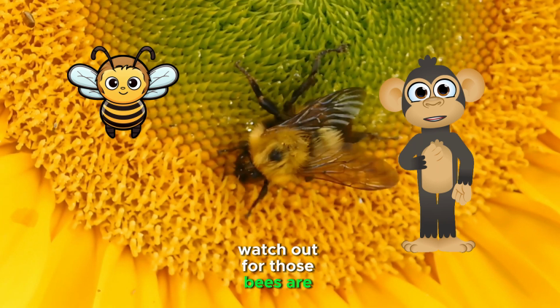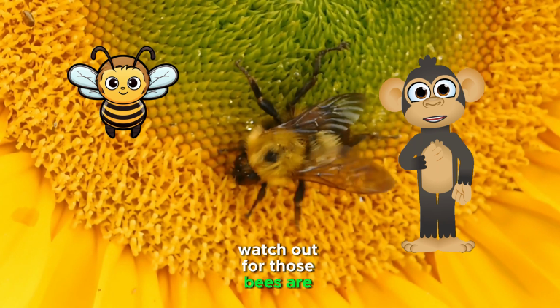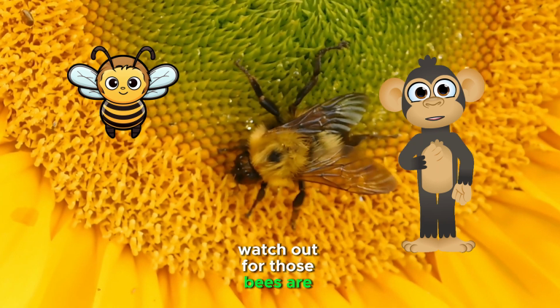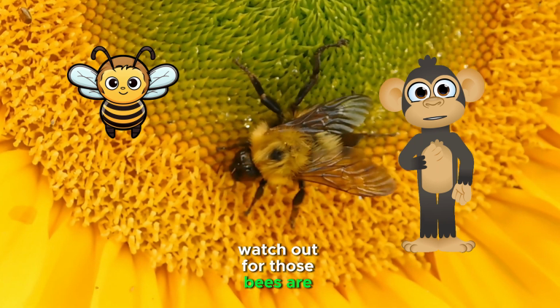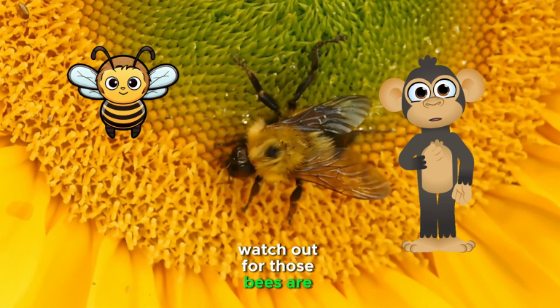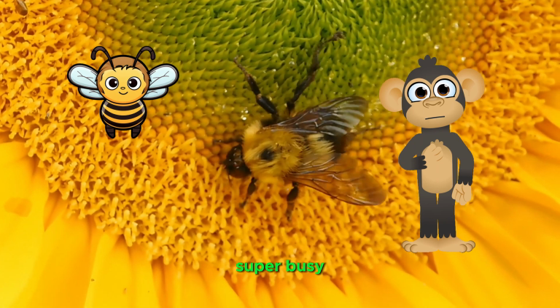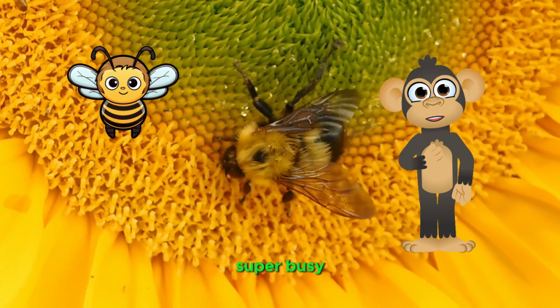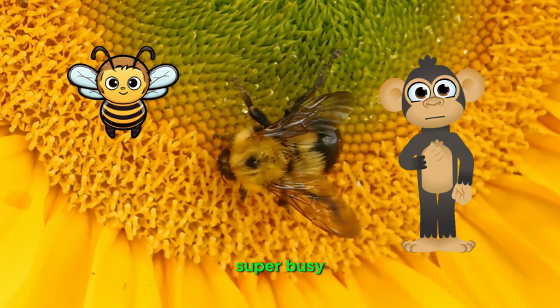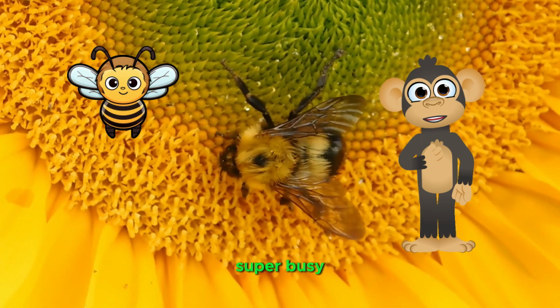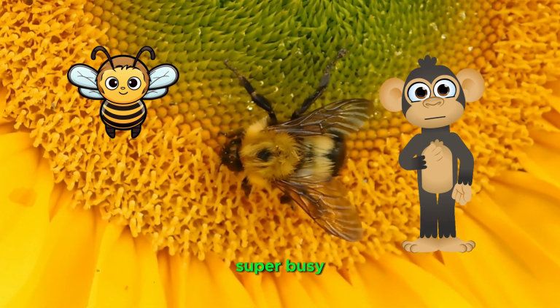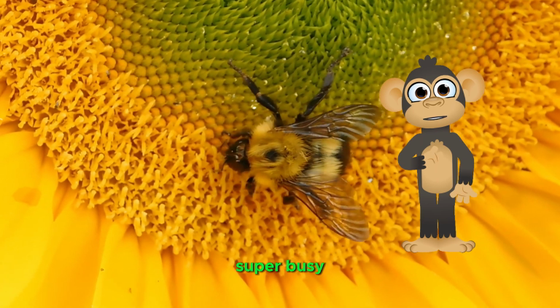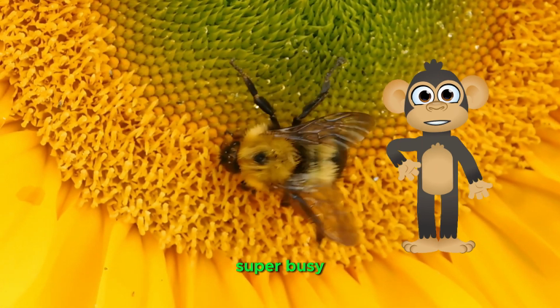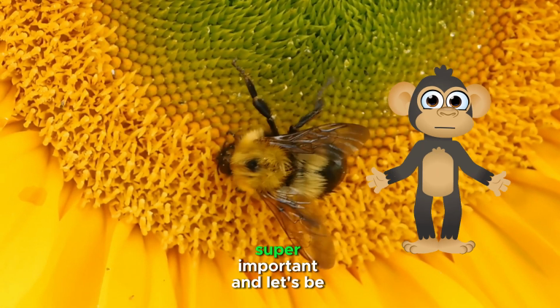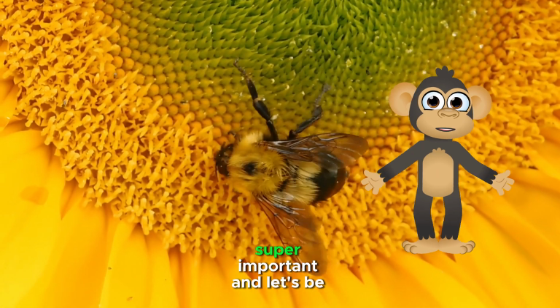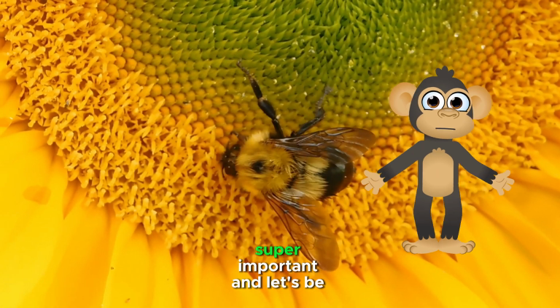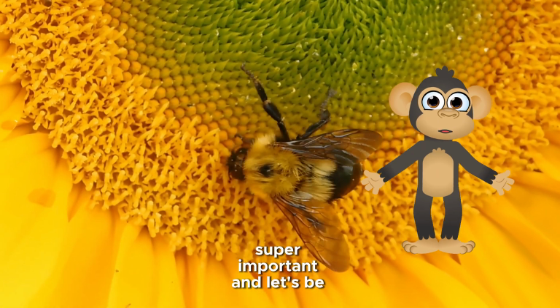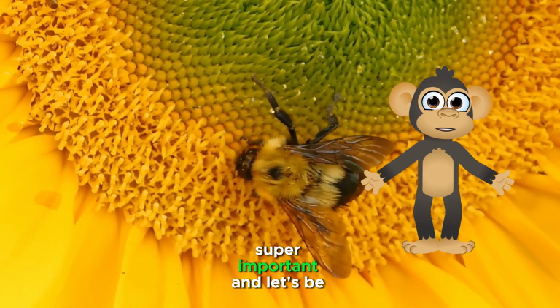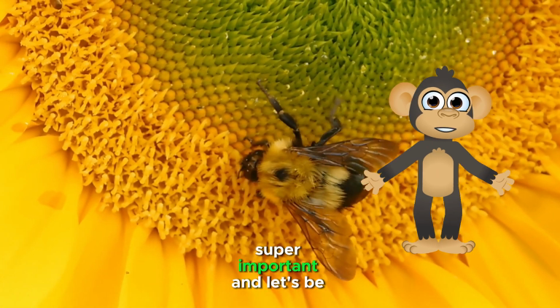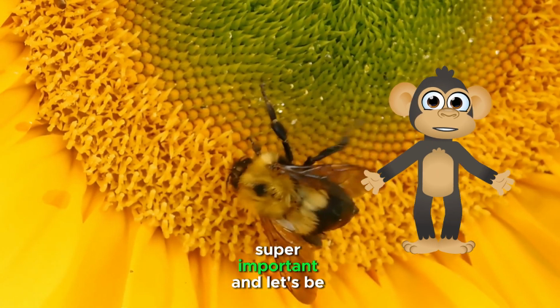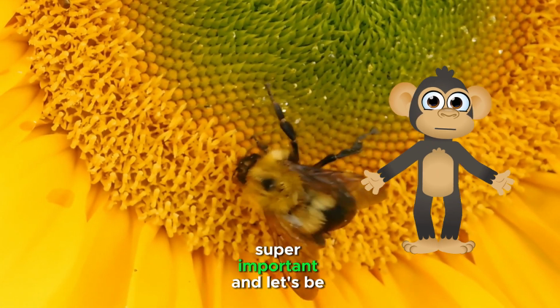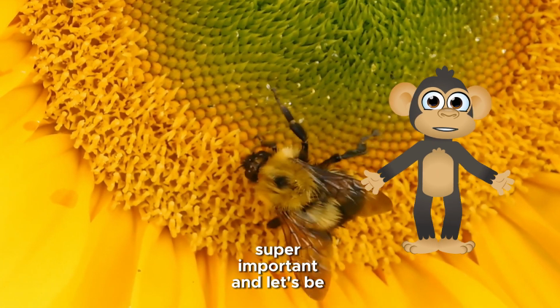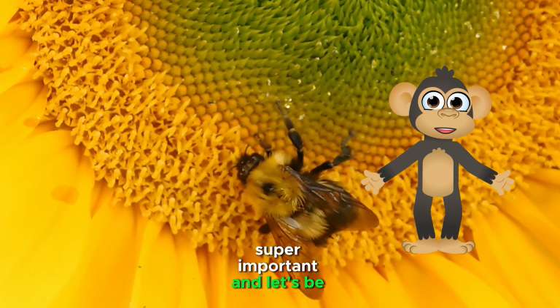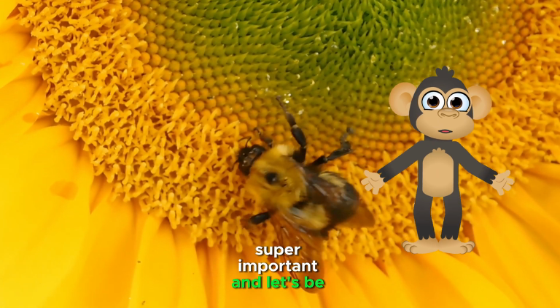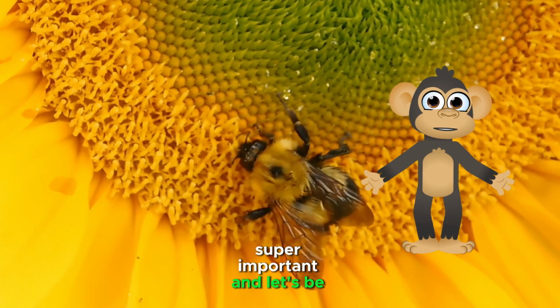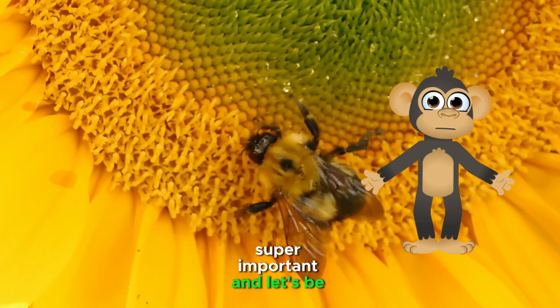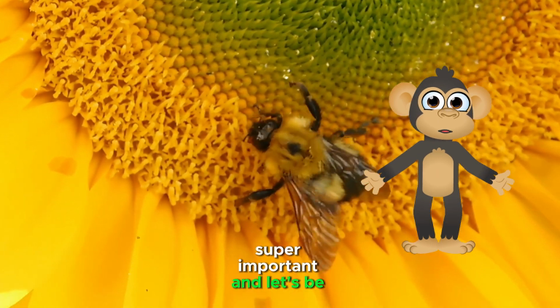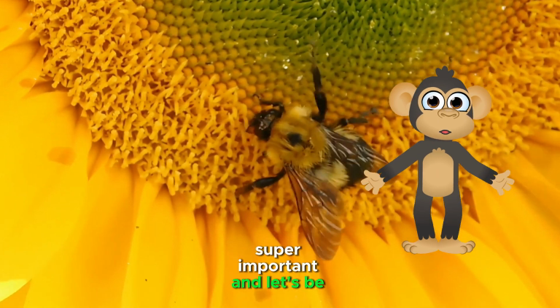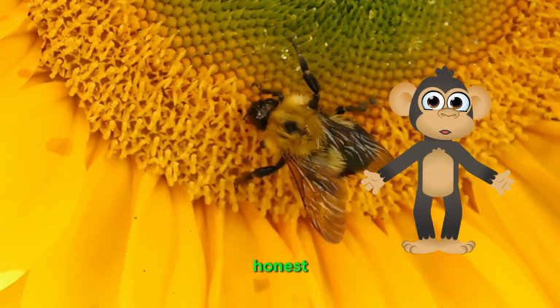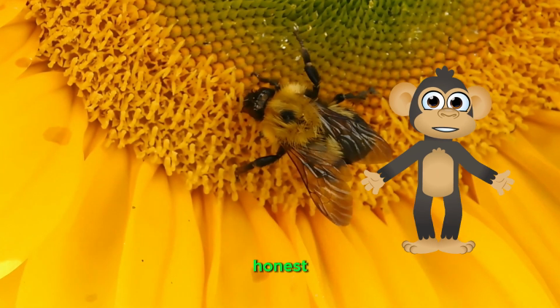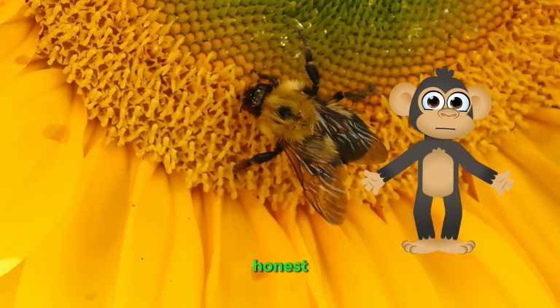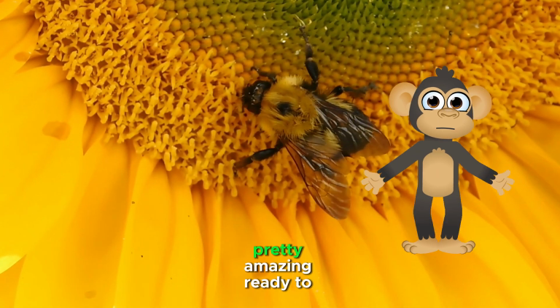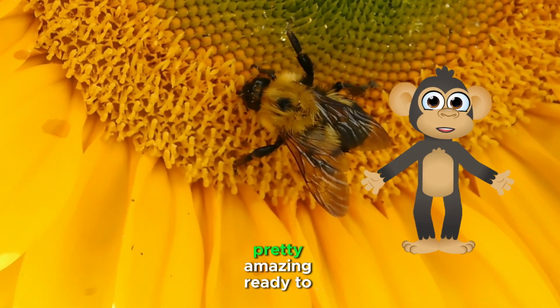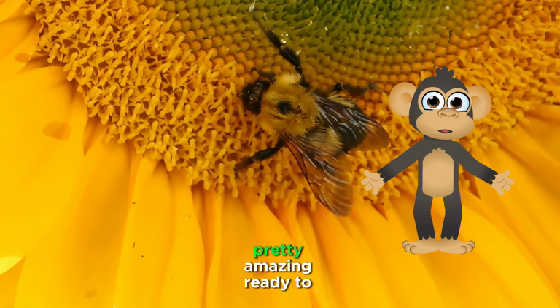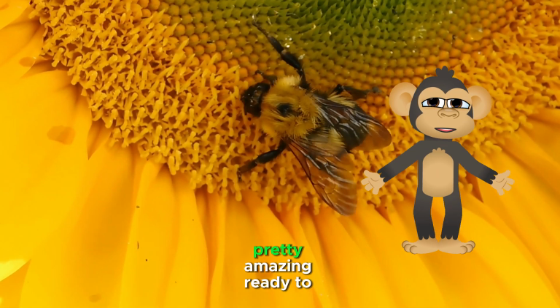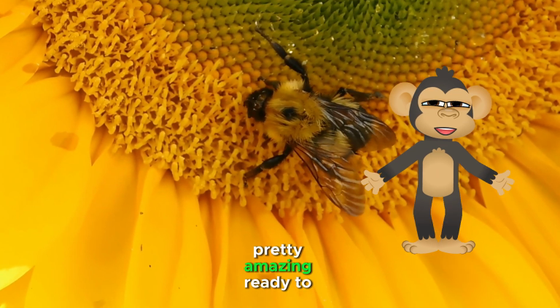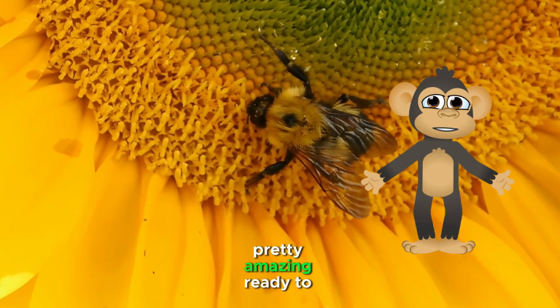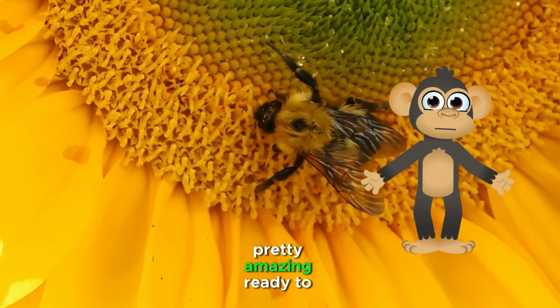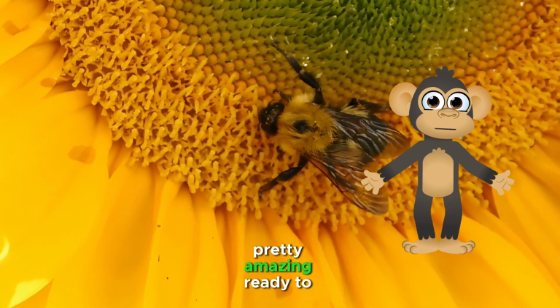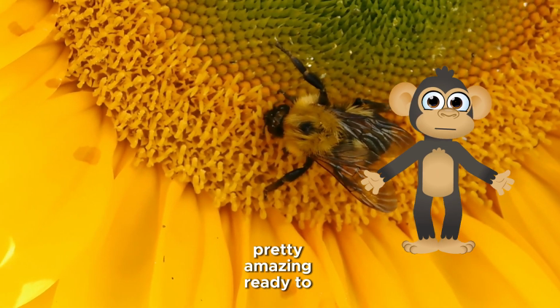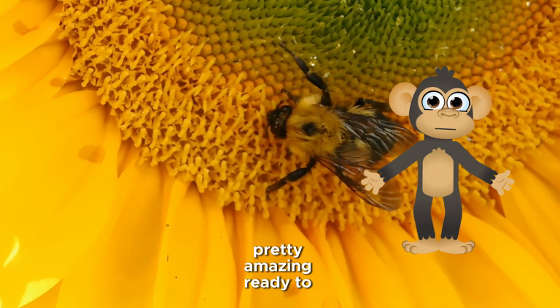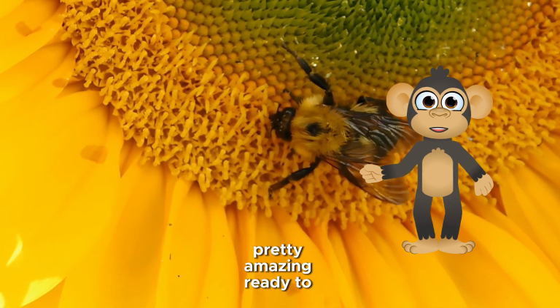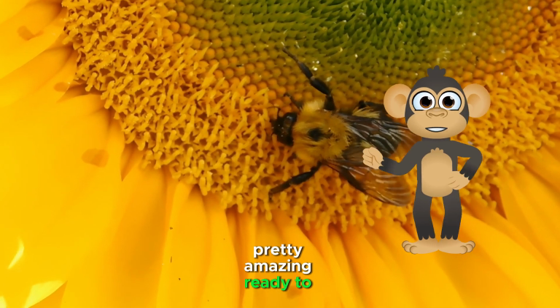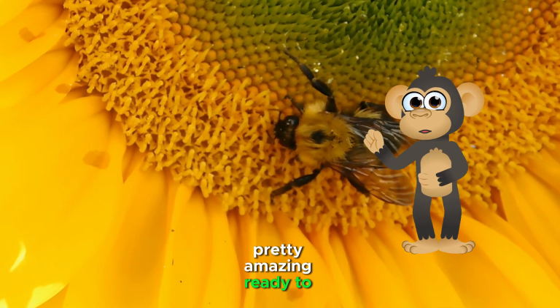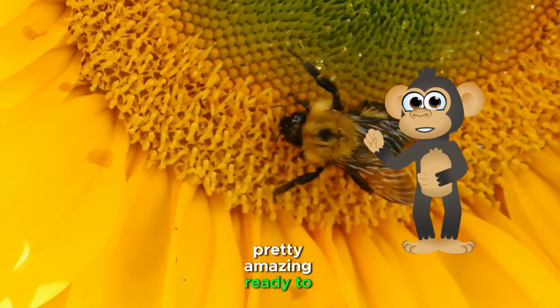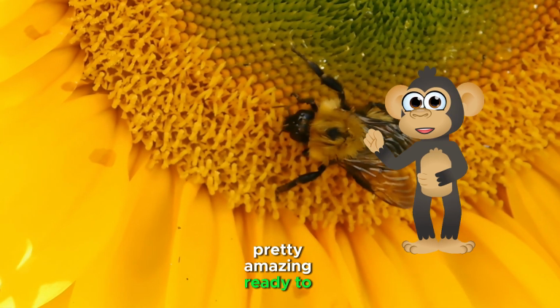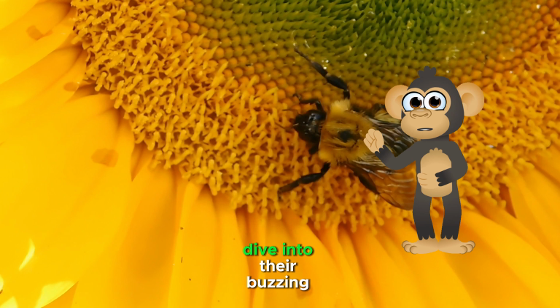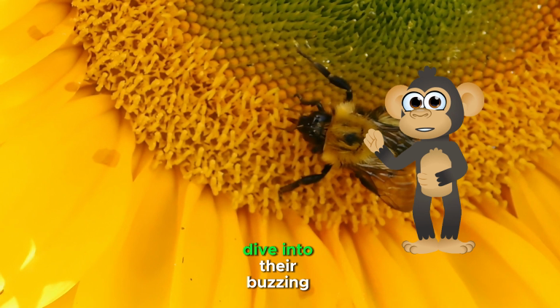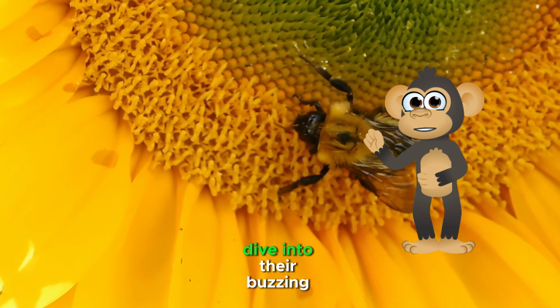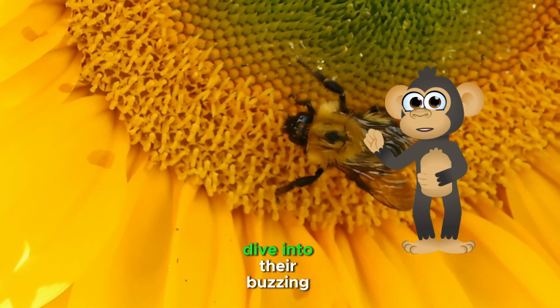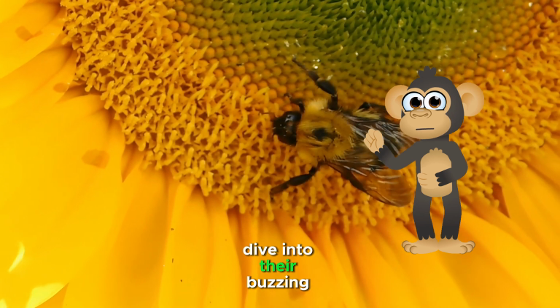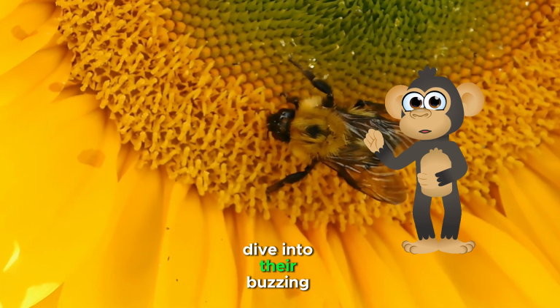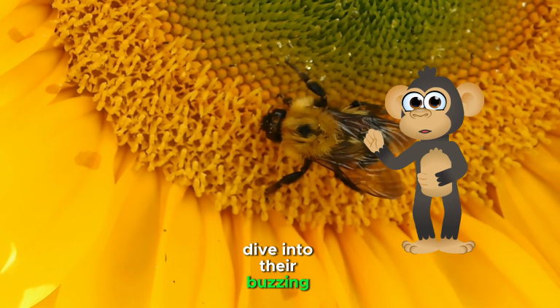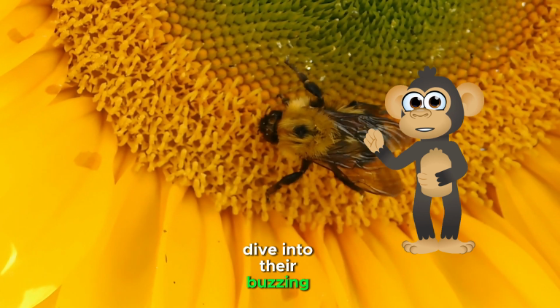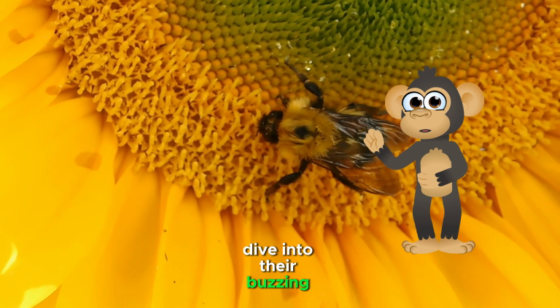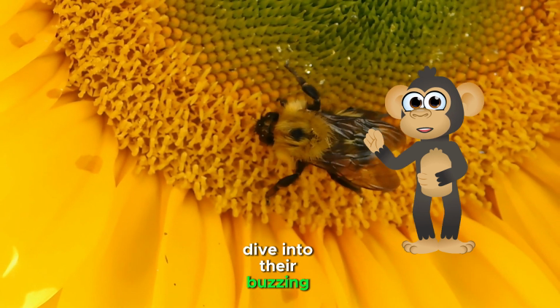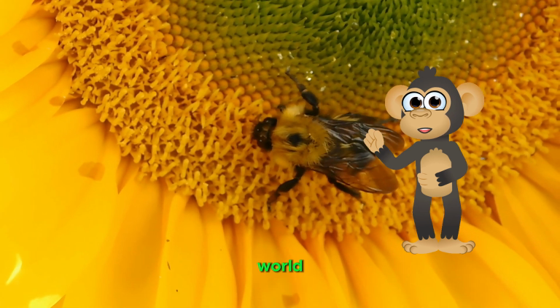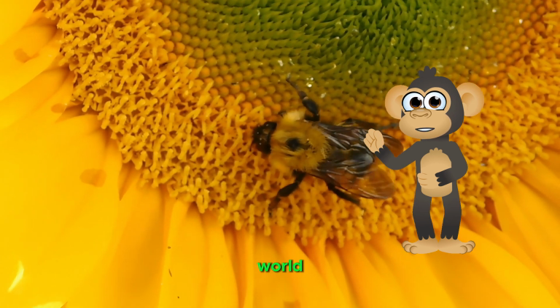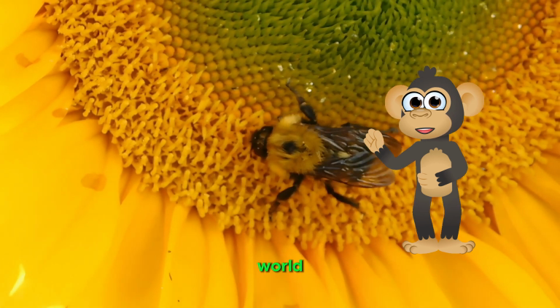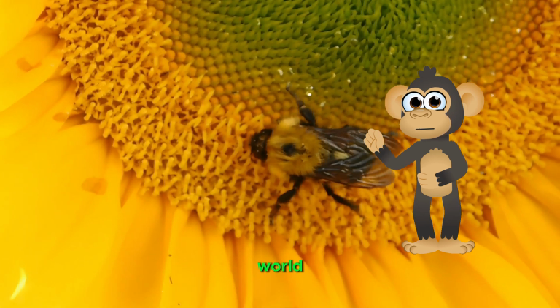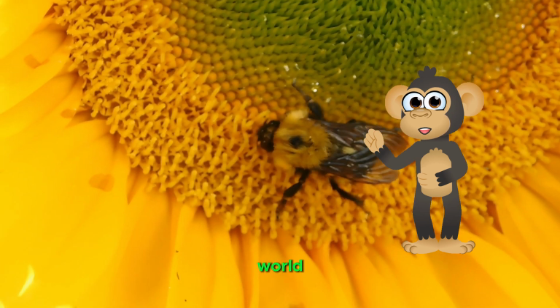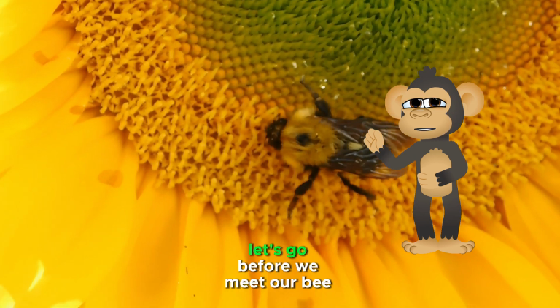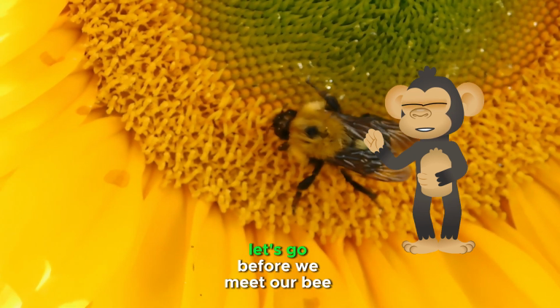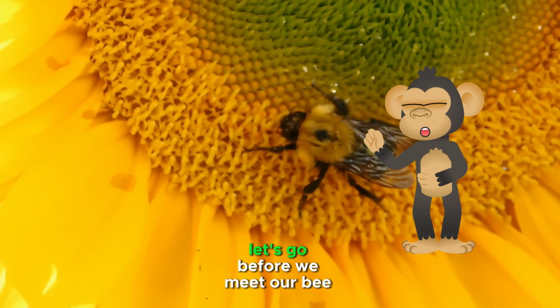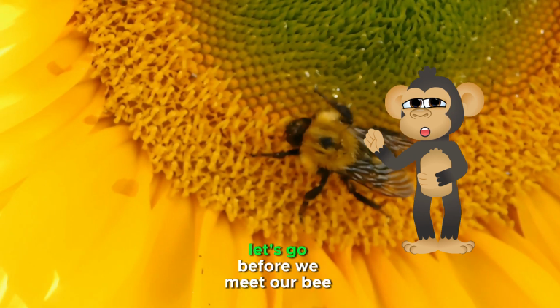Bees are super busy, super important, and let's be honest, pretty amazing. Ready to dive into their buzzing world? Let's go.